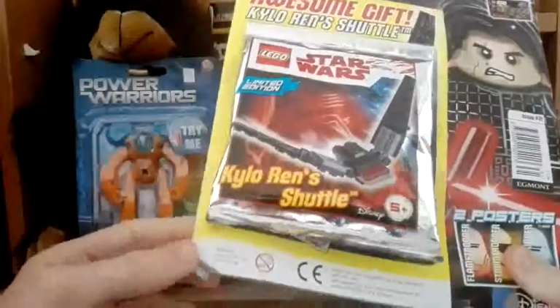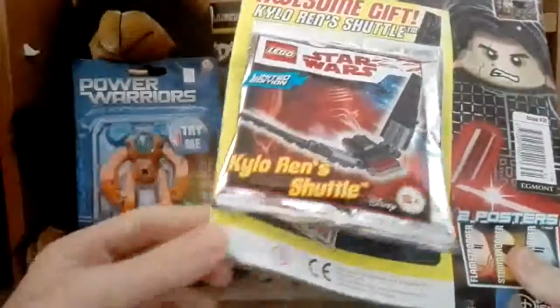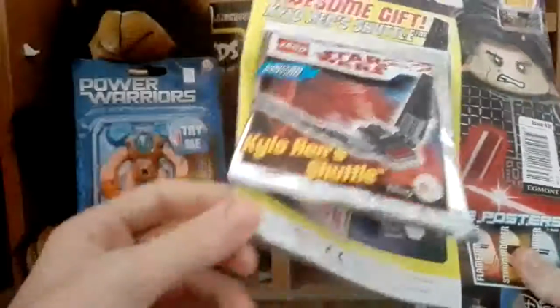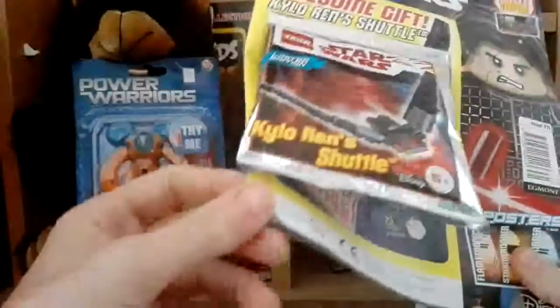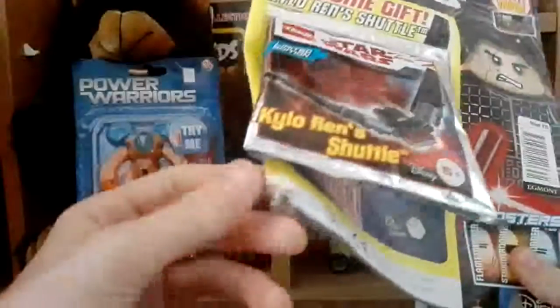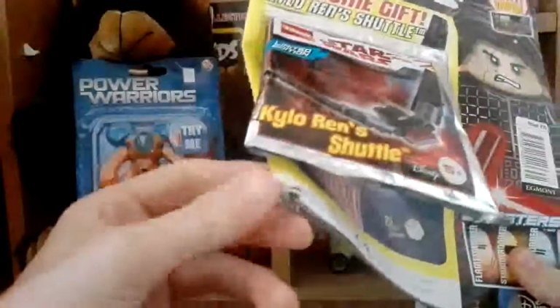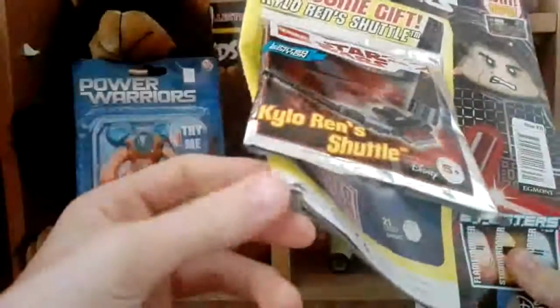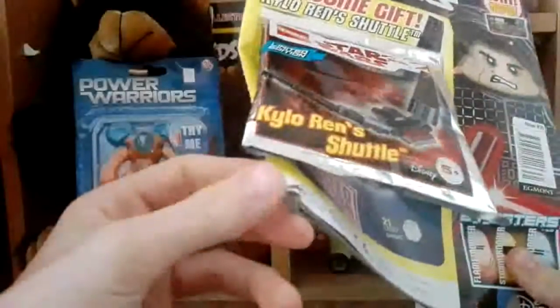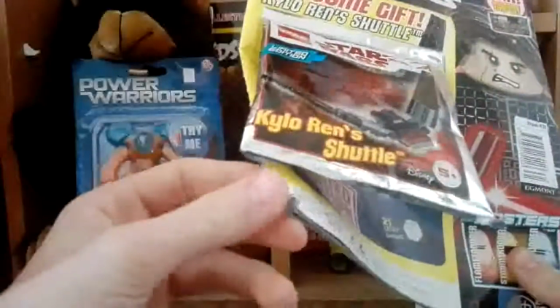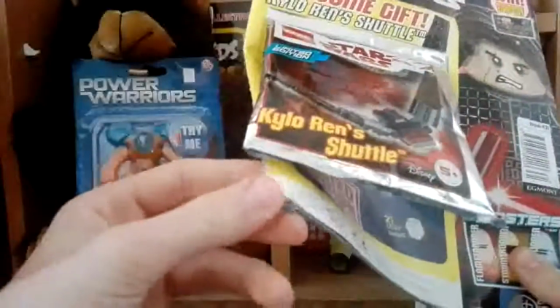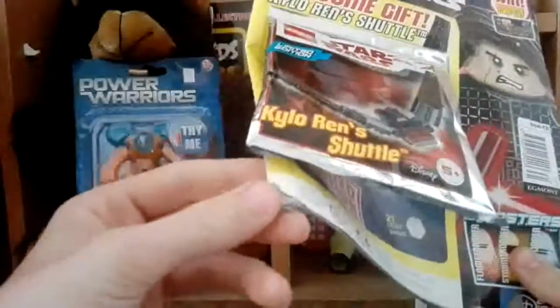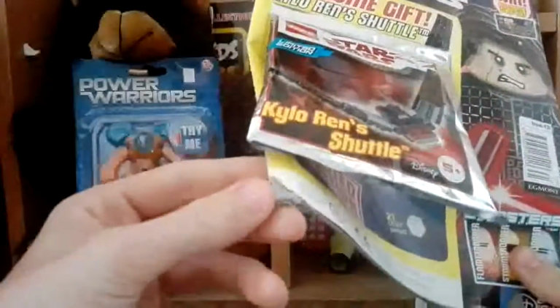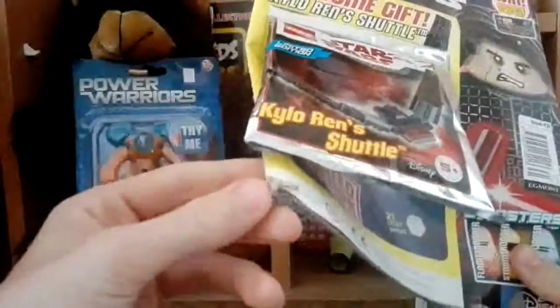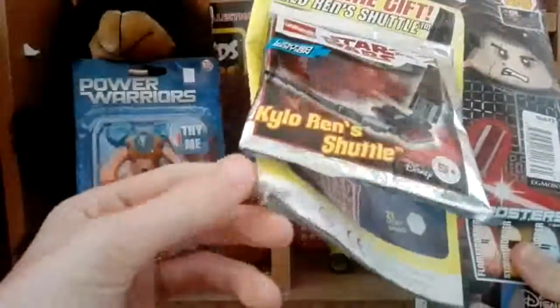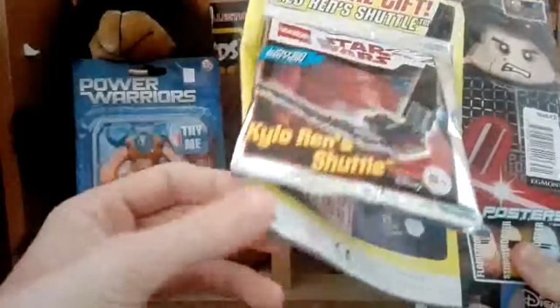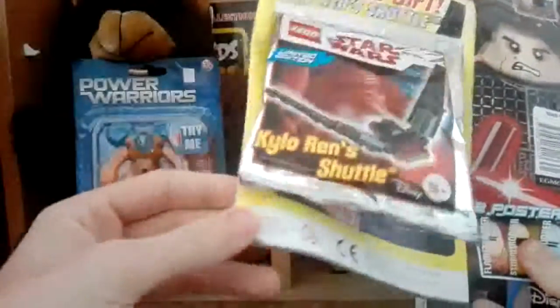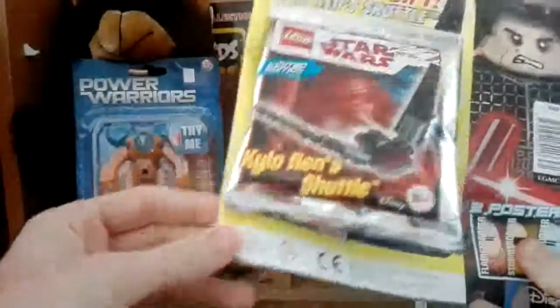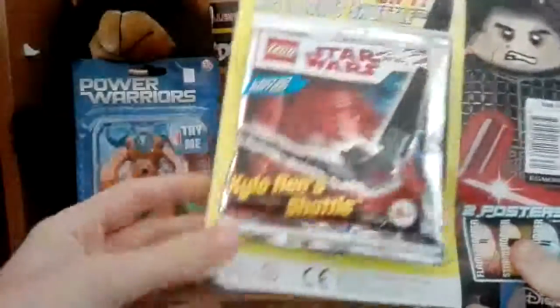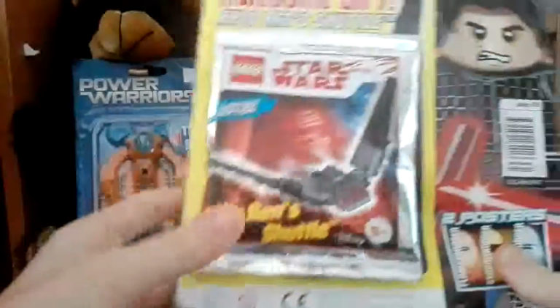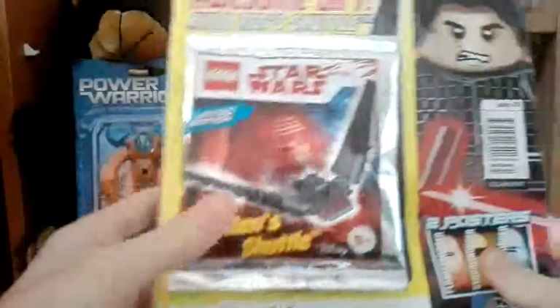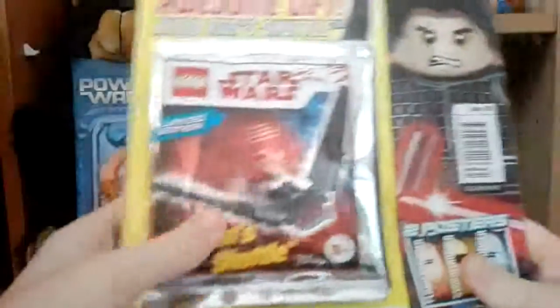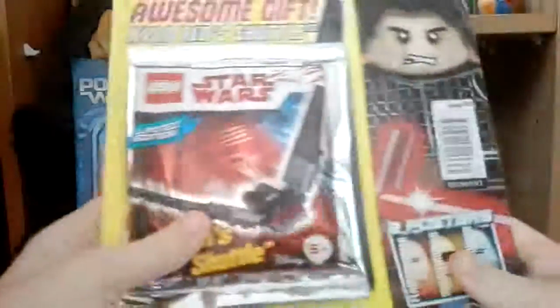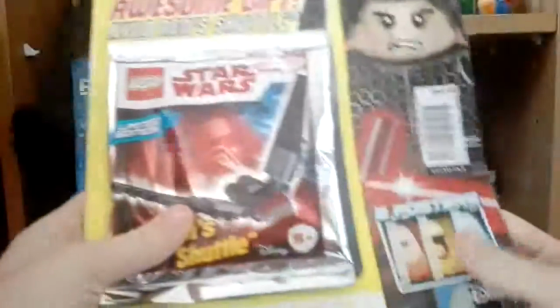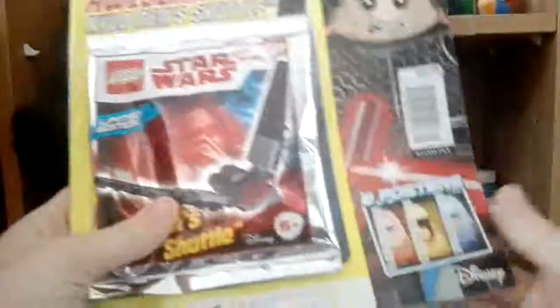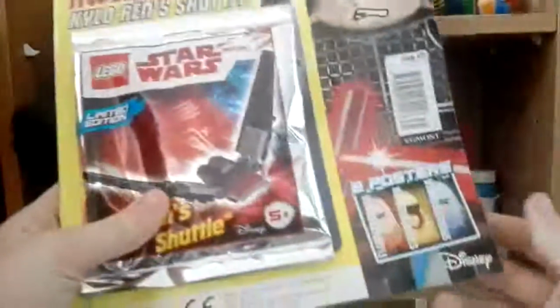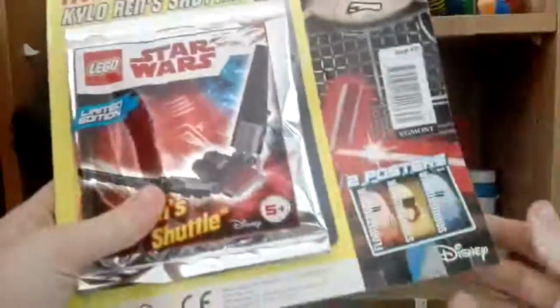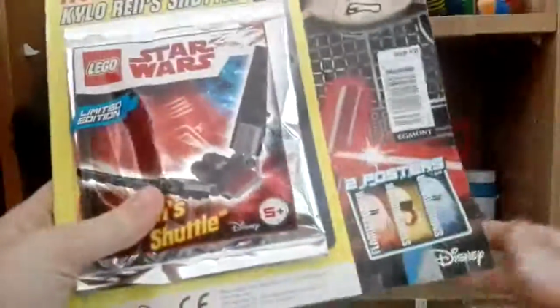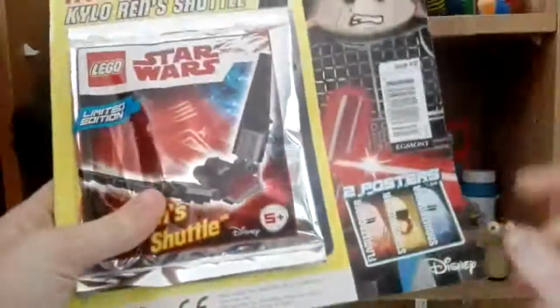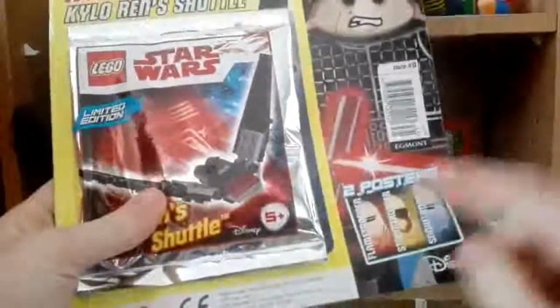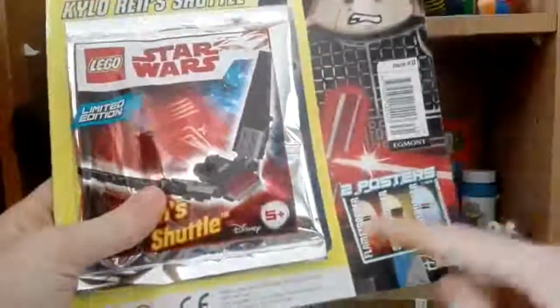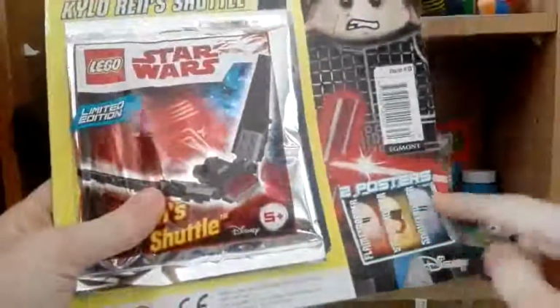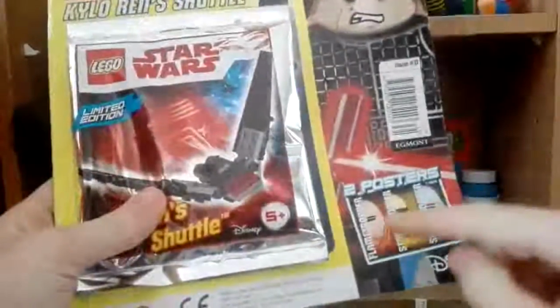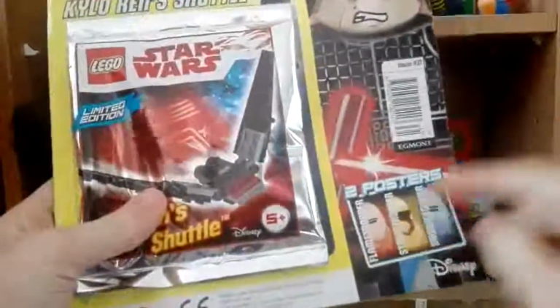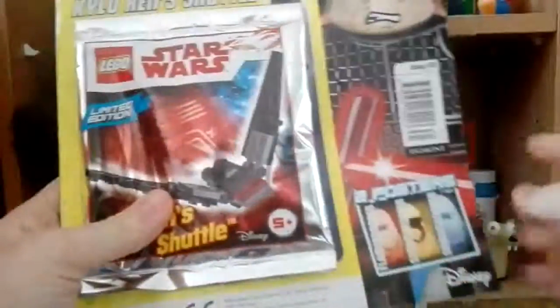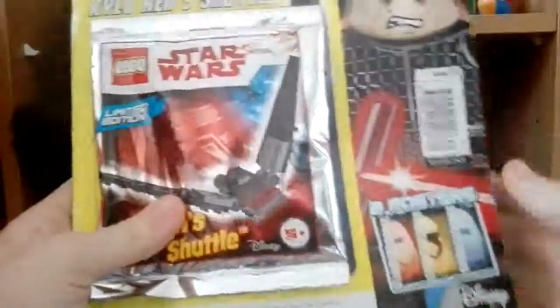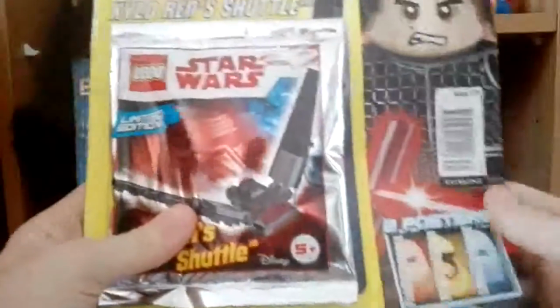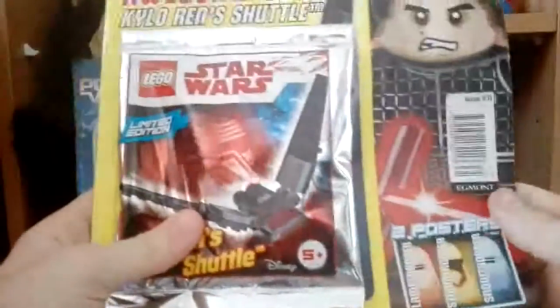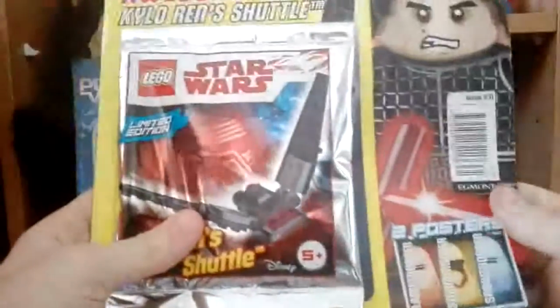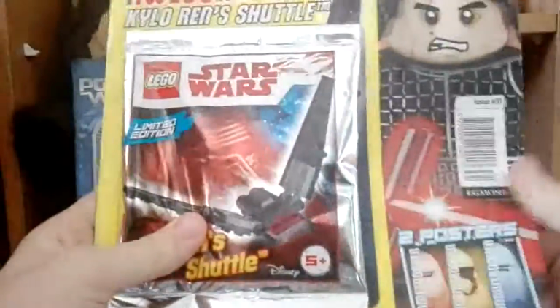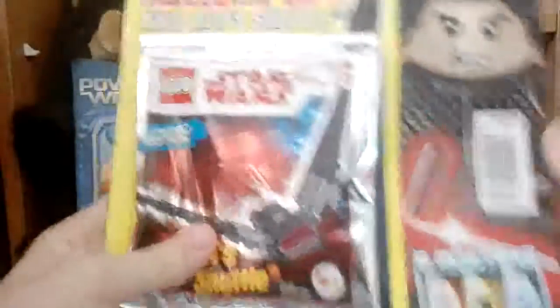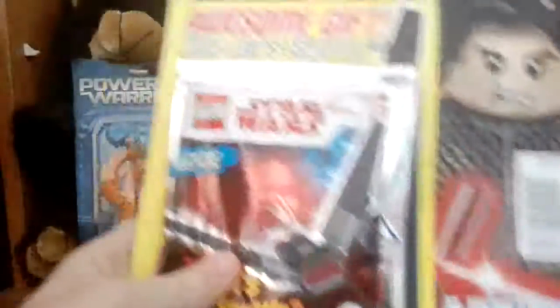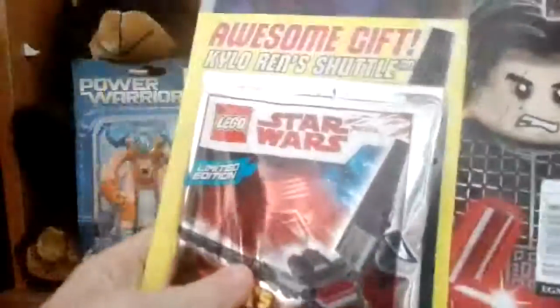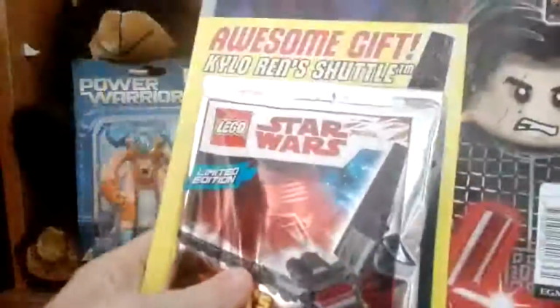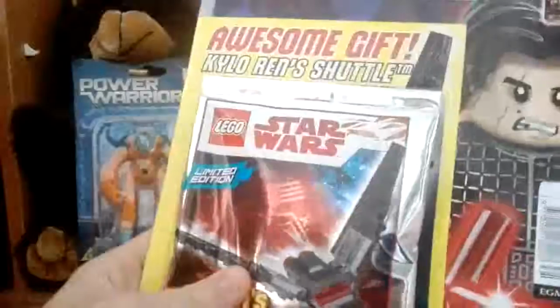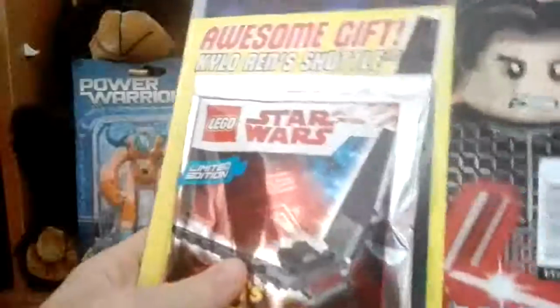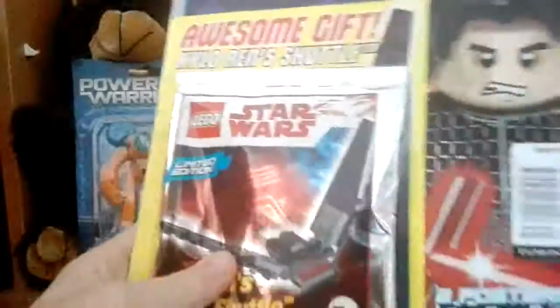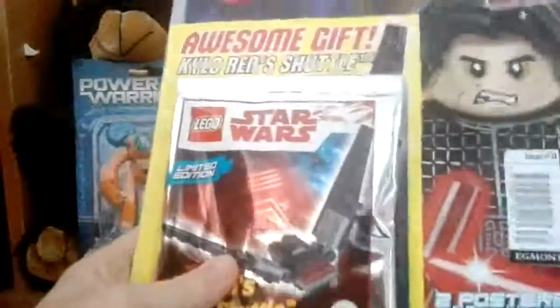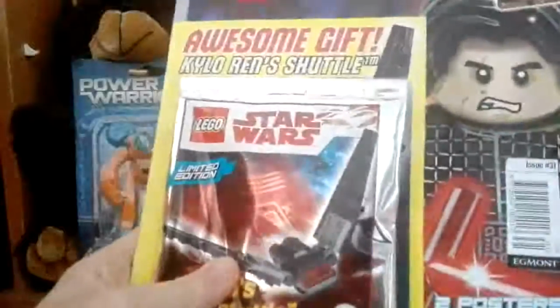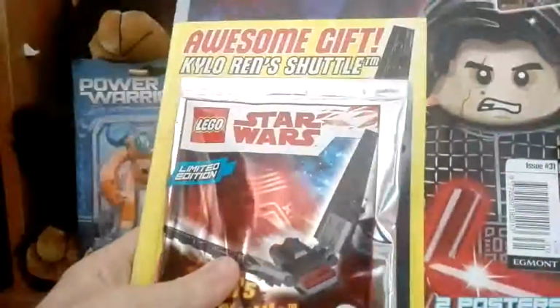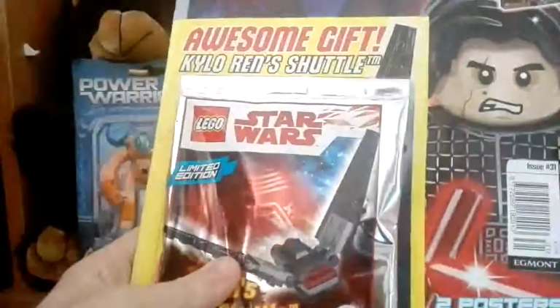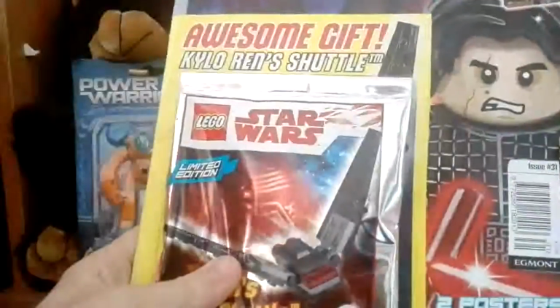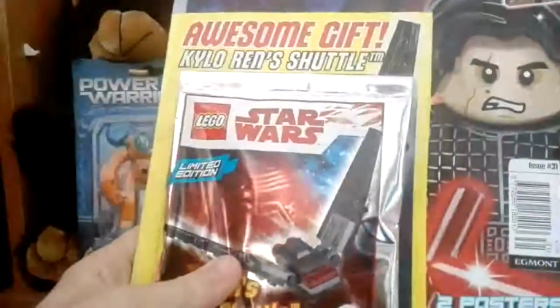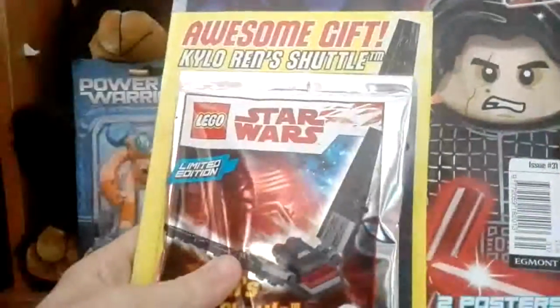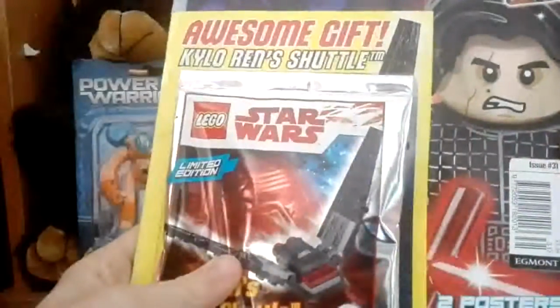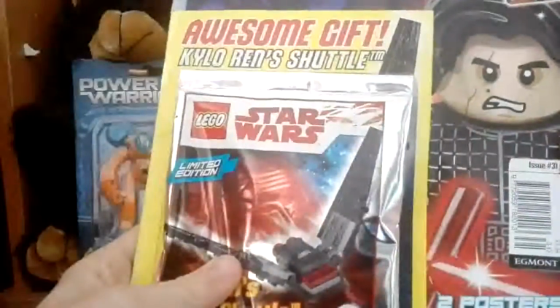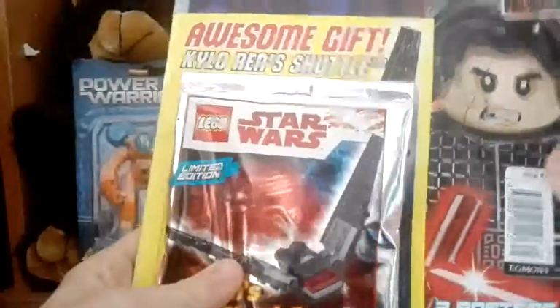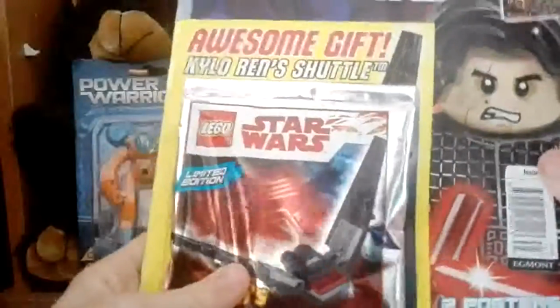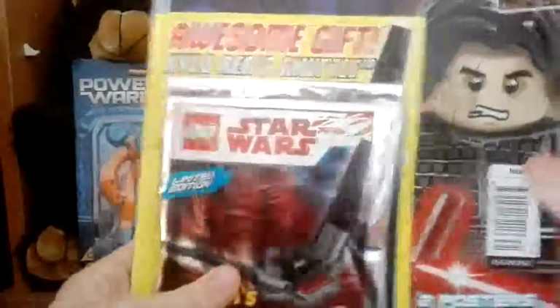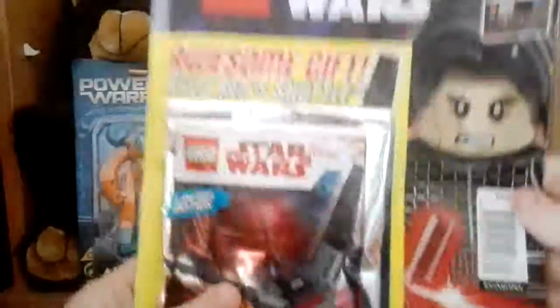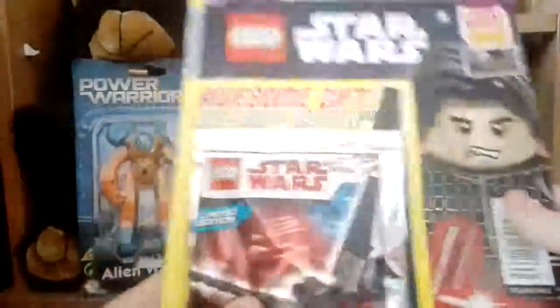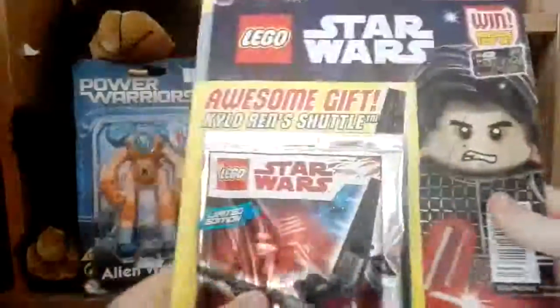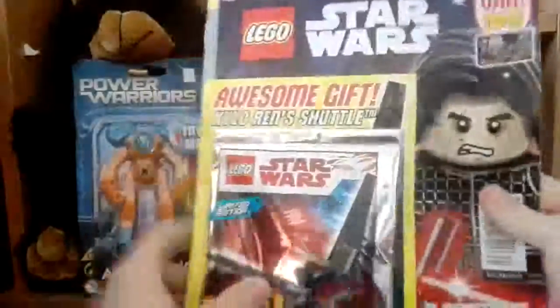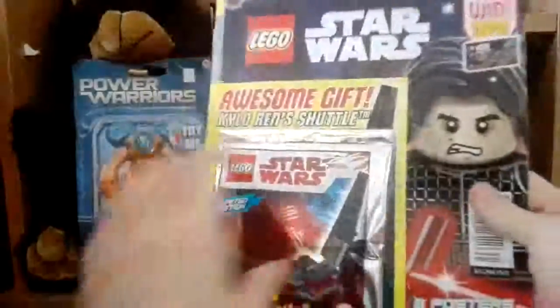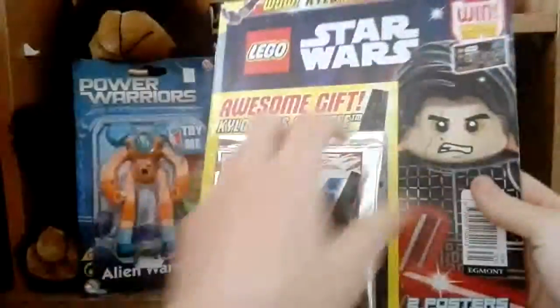As you can see mine is a bit damaged on the bottom, but no worries. It comes with two posters, and yeah let's get this open.